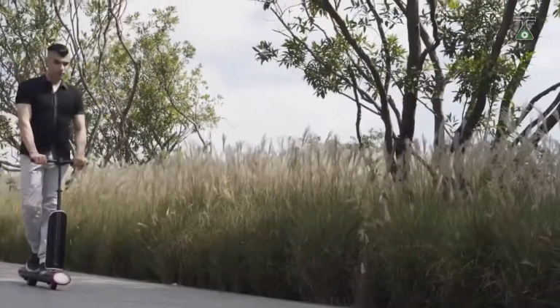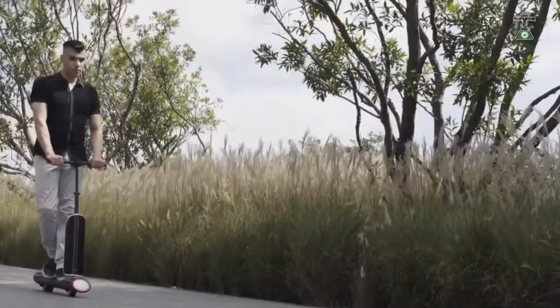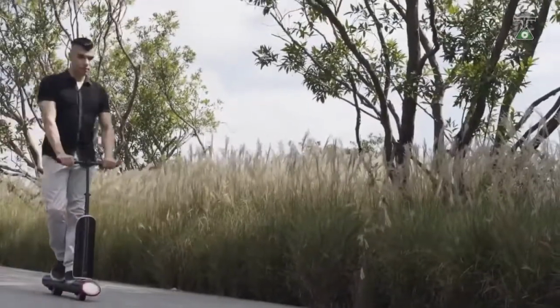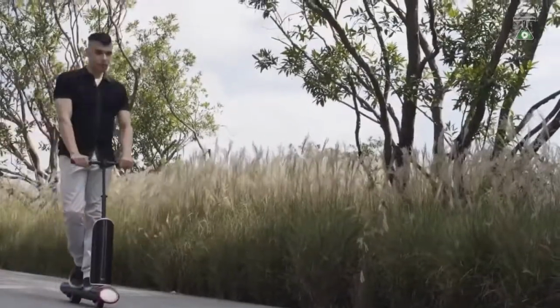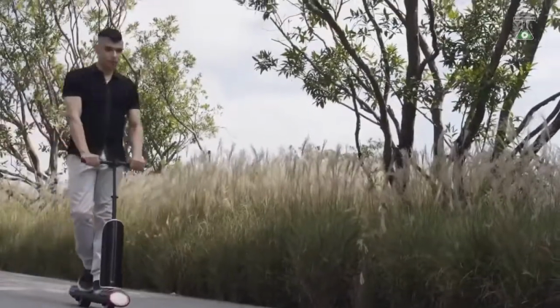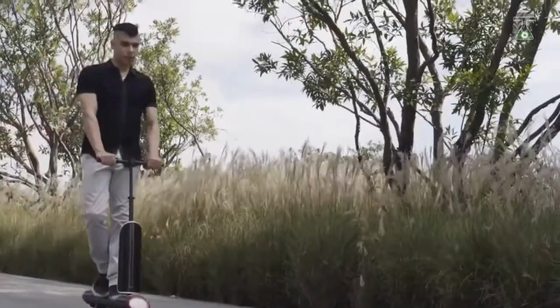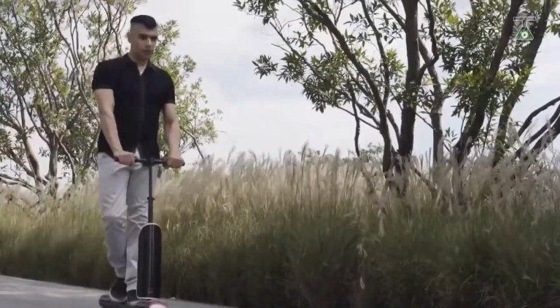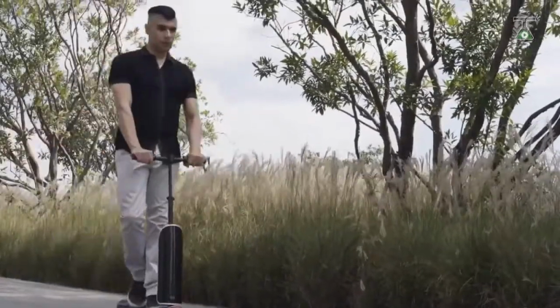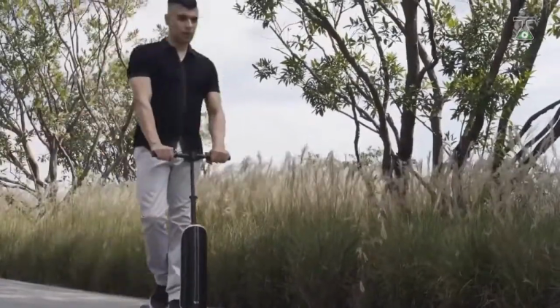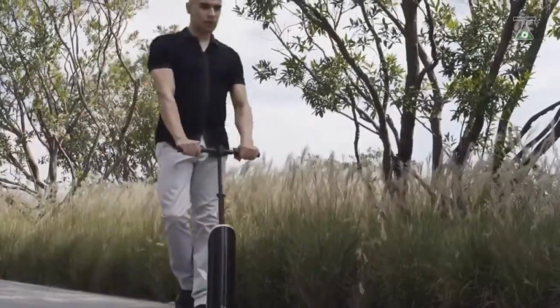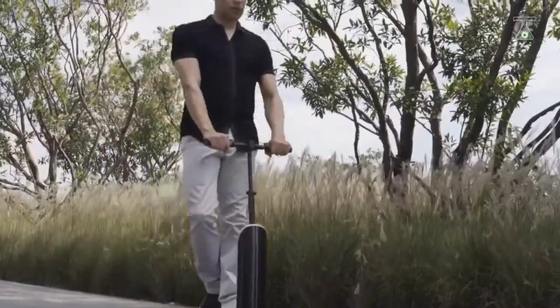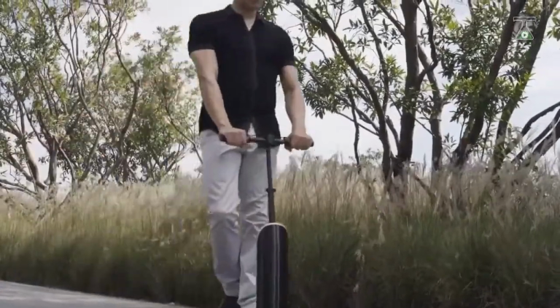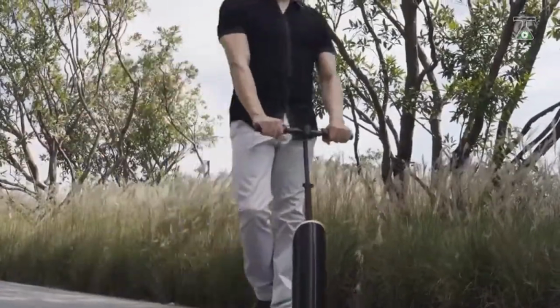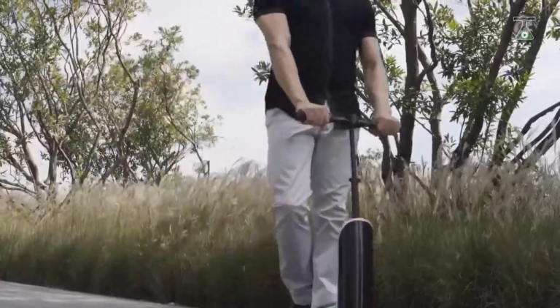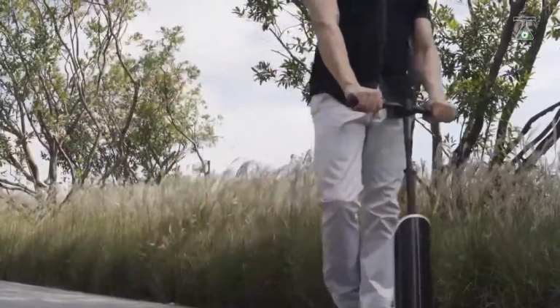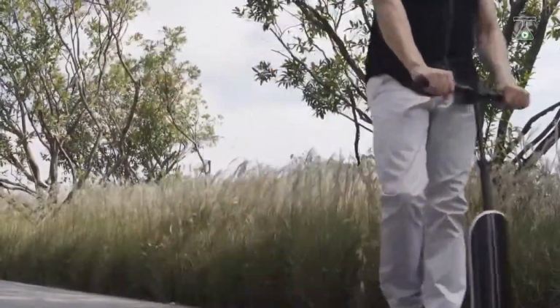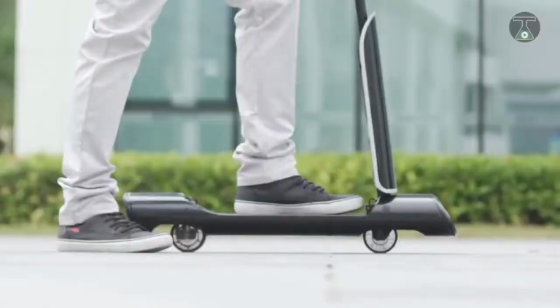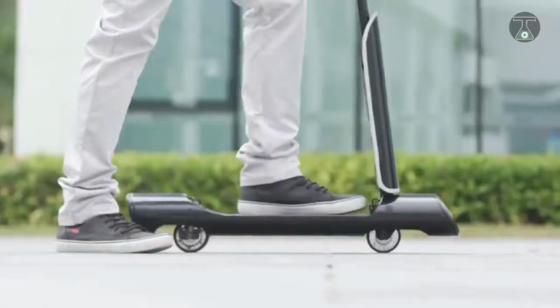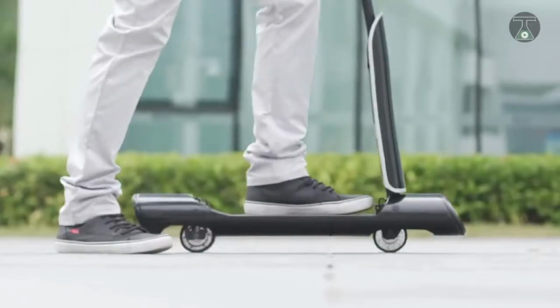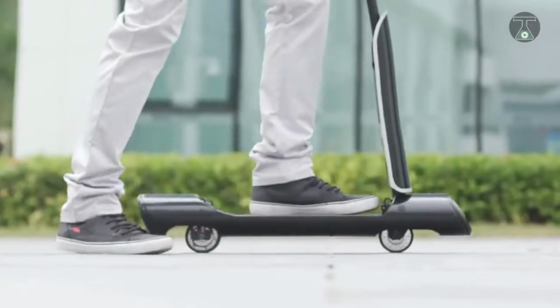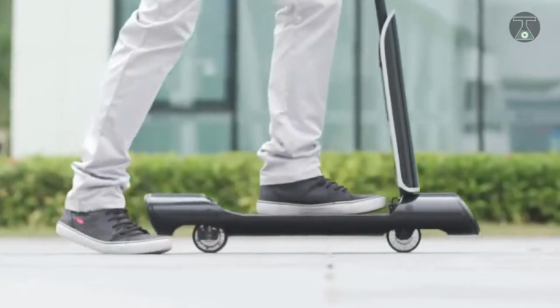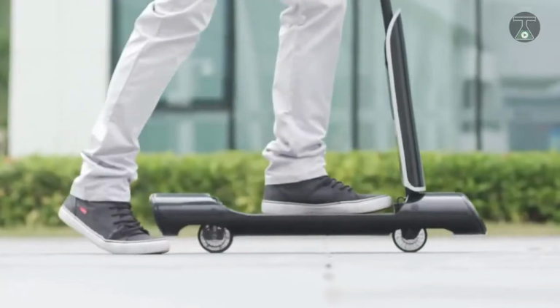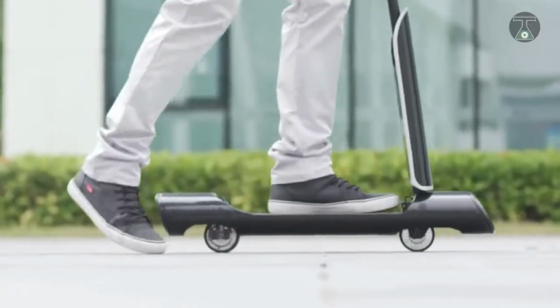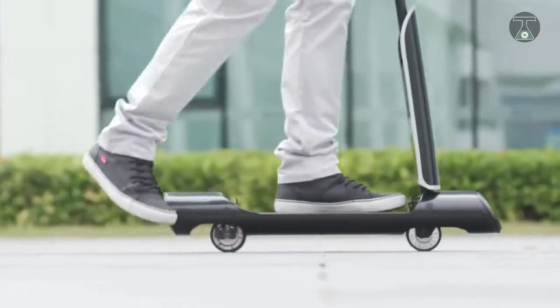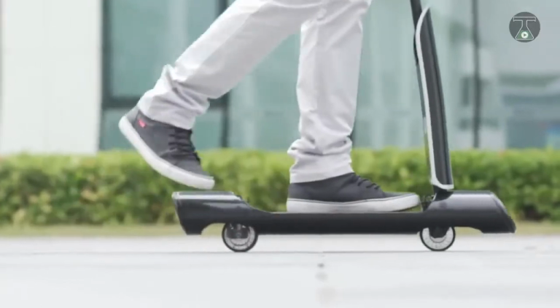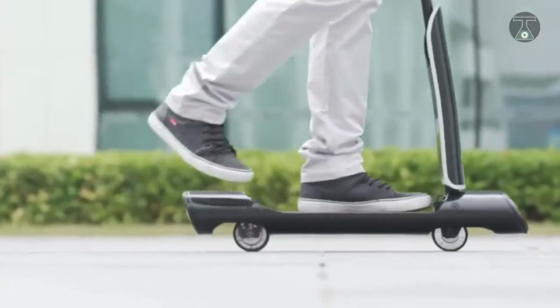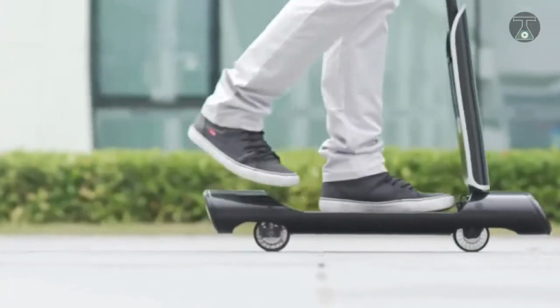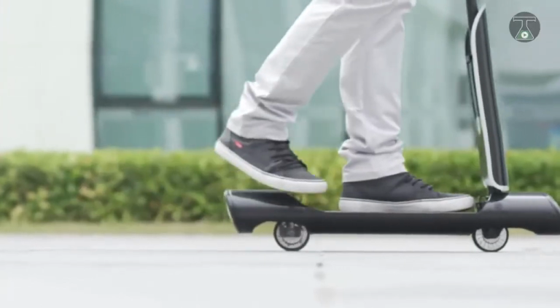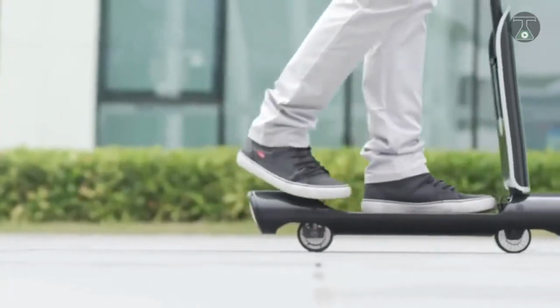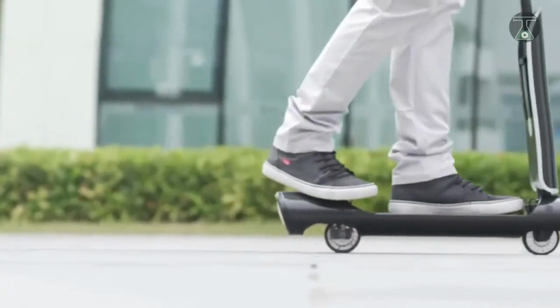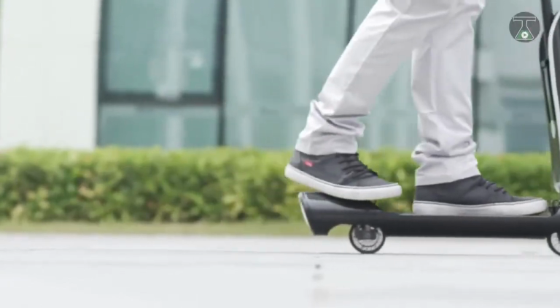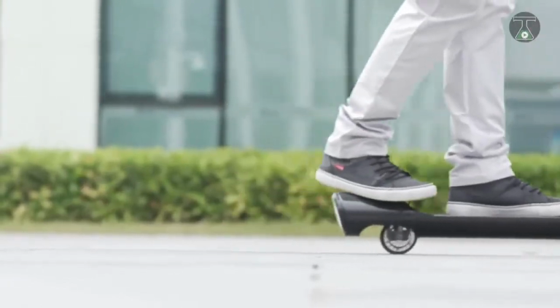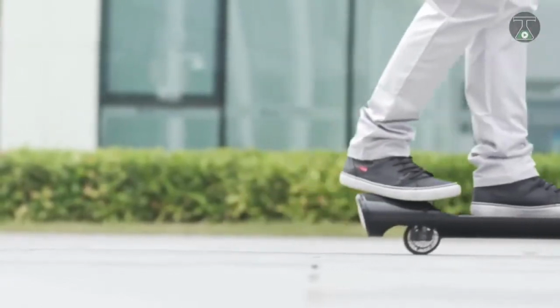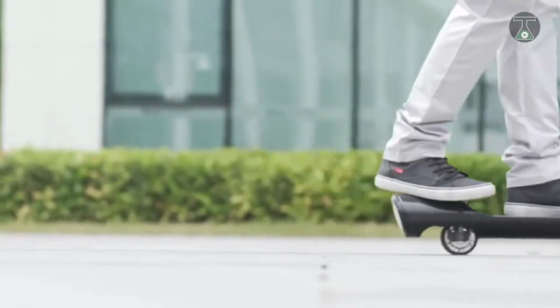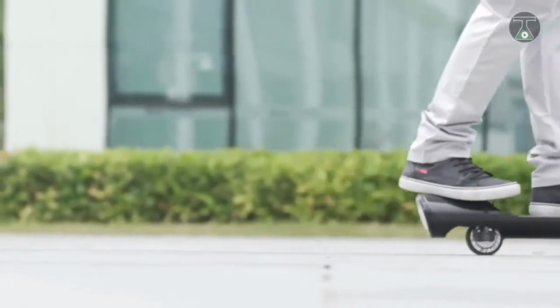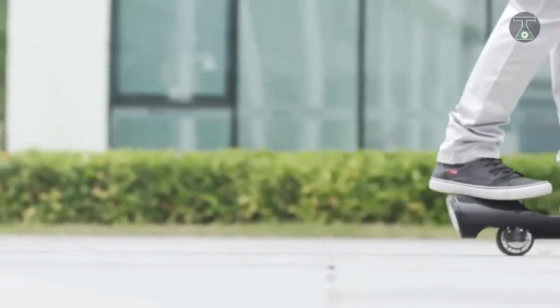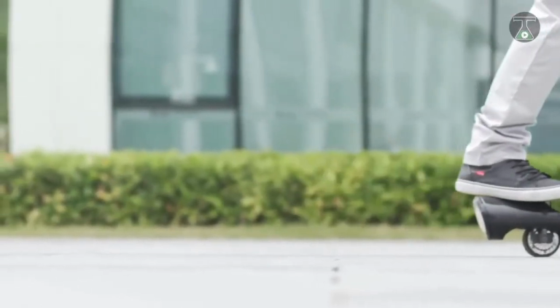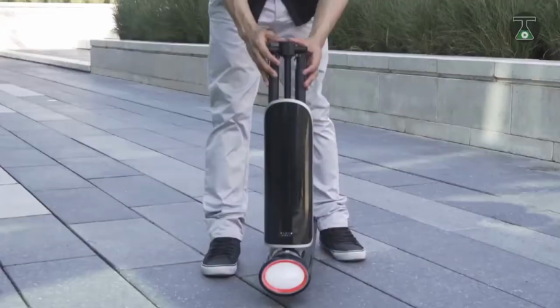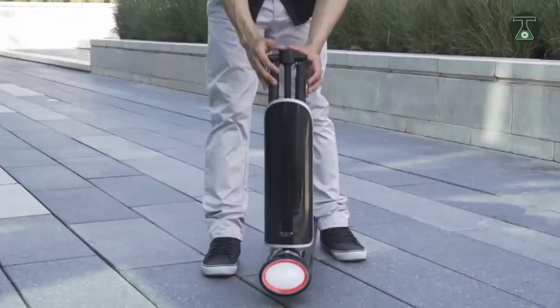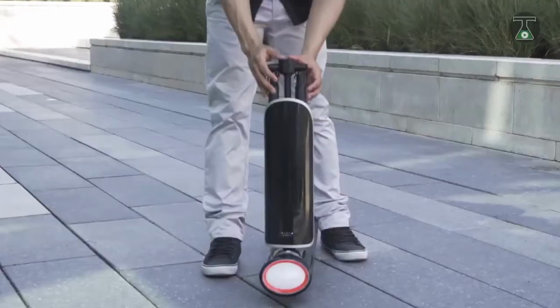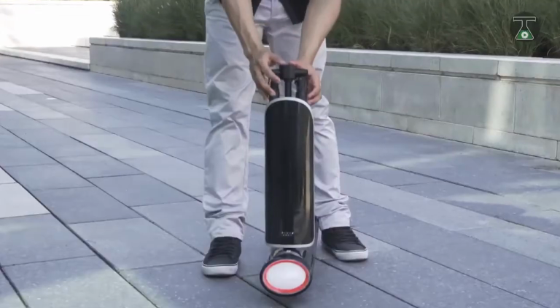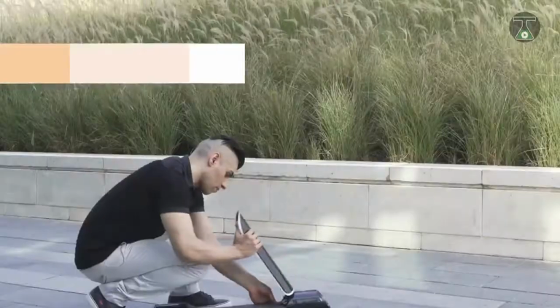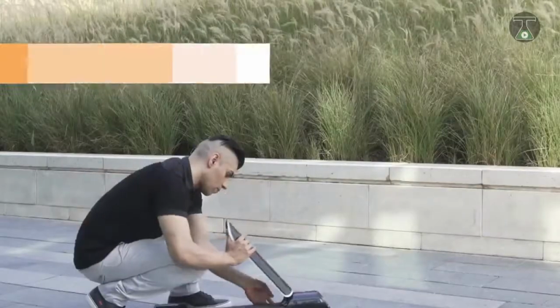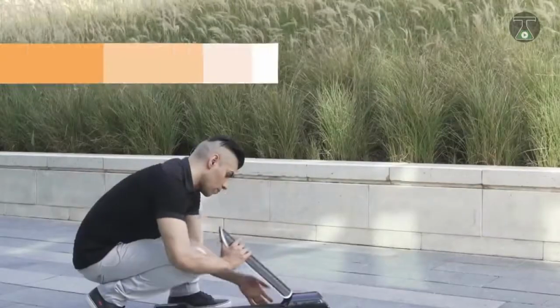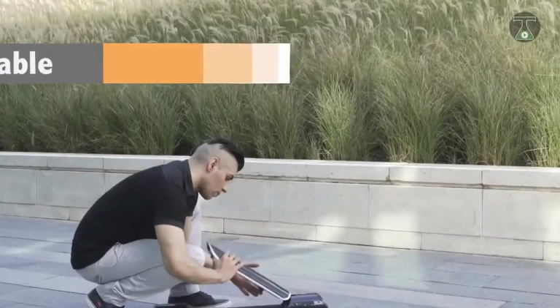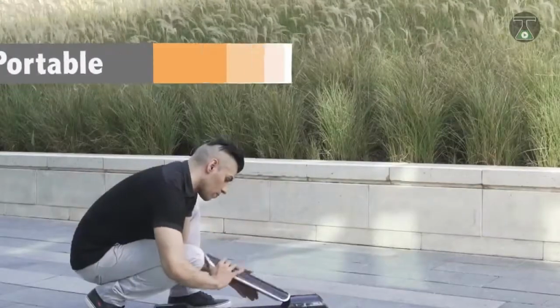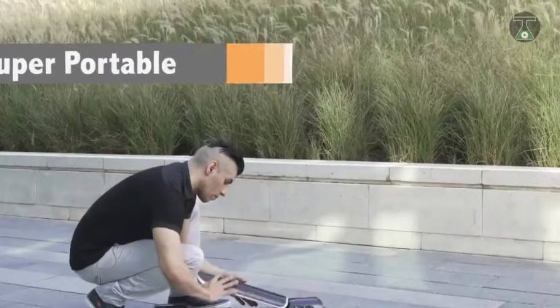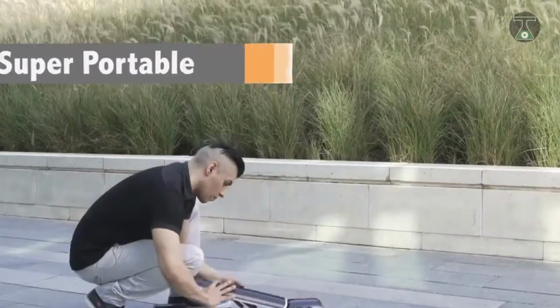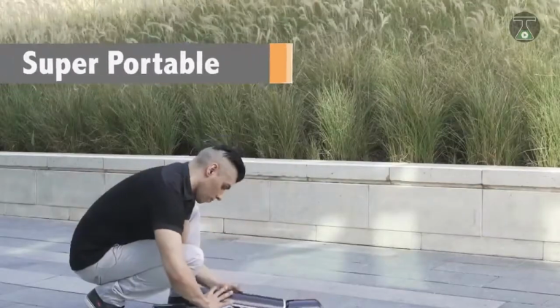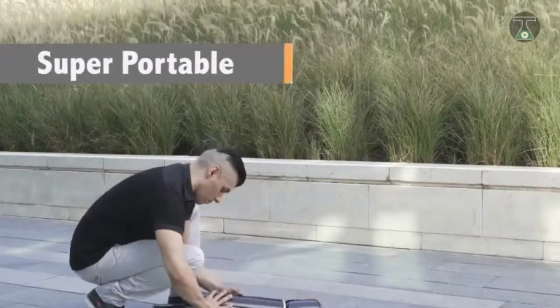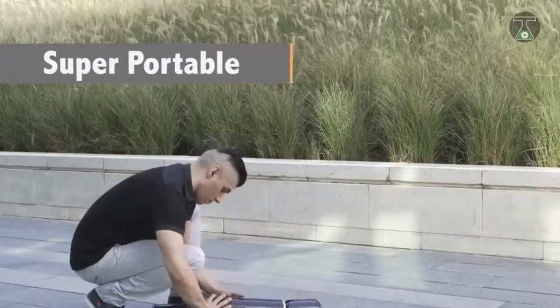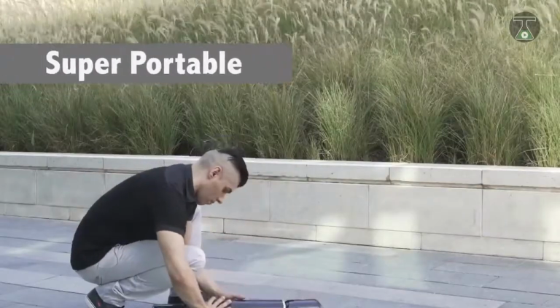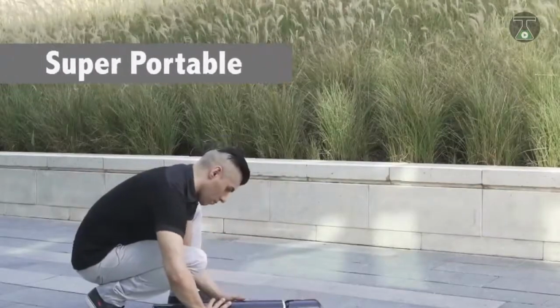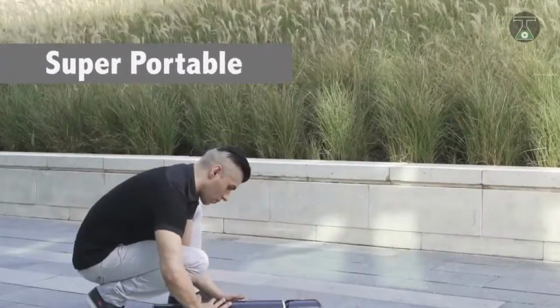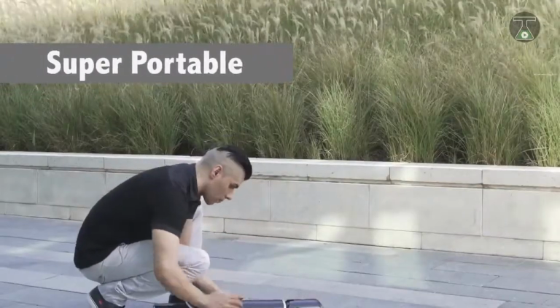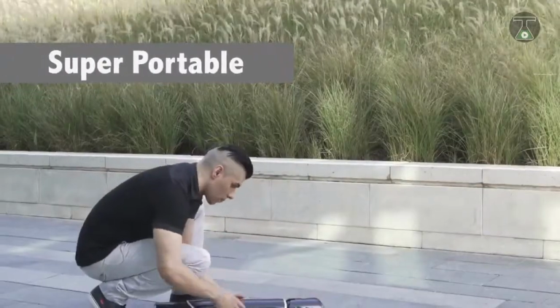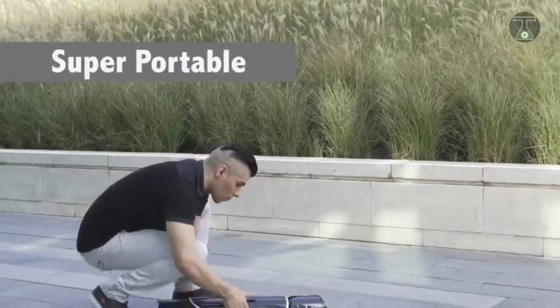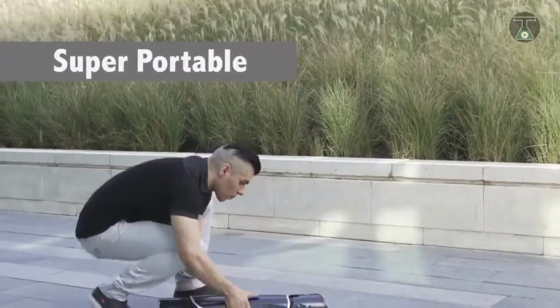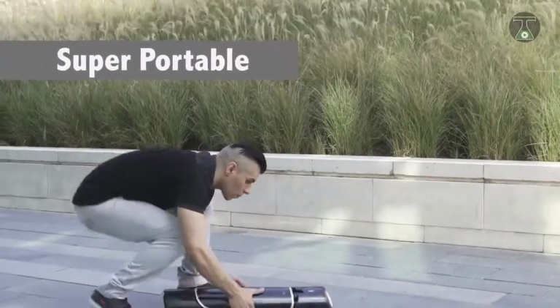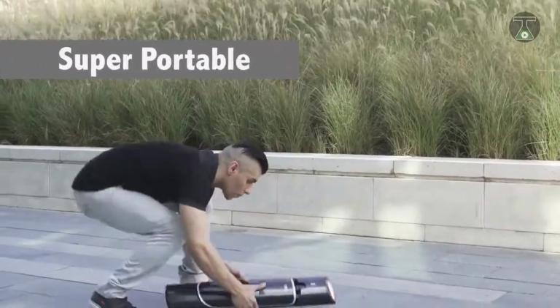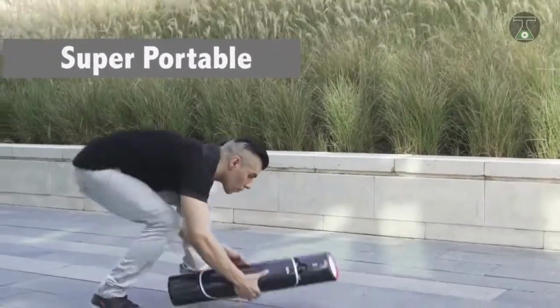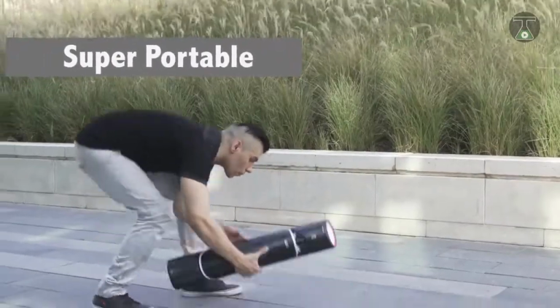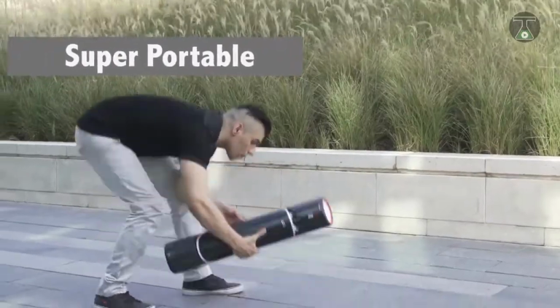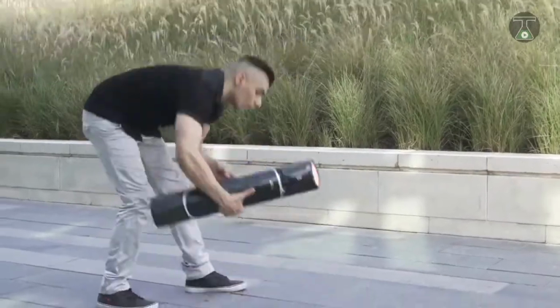The GoTube is extremely portable, measuring 27.6 inches in length and weighing a surprising 12.8 pounds when folded.